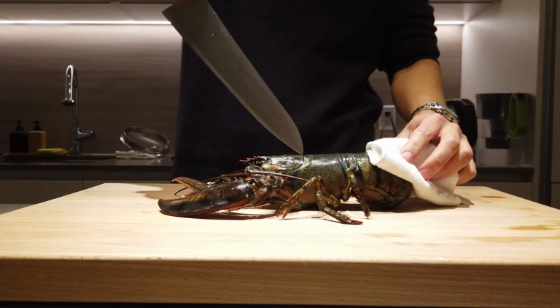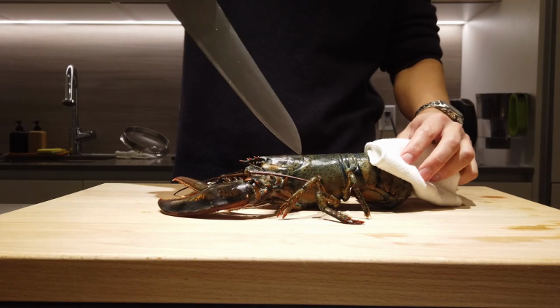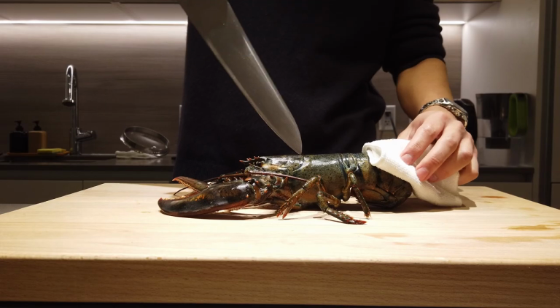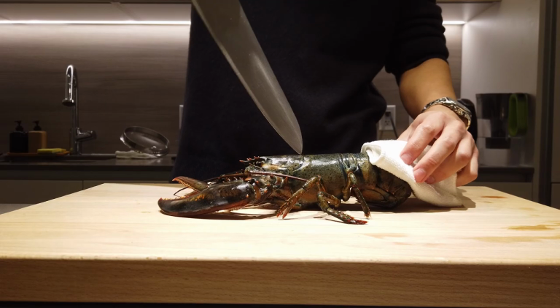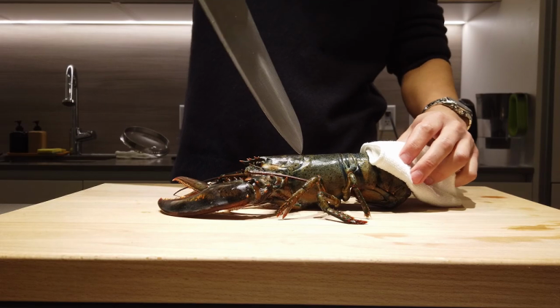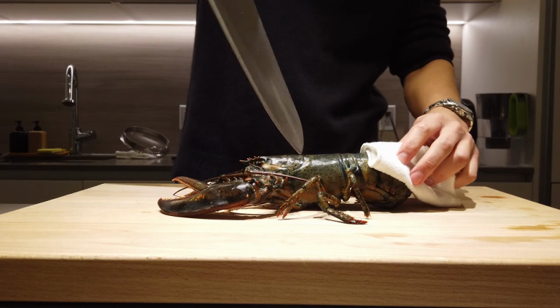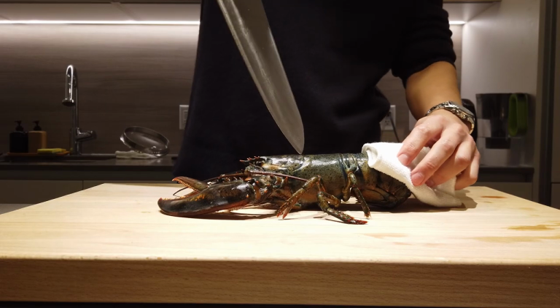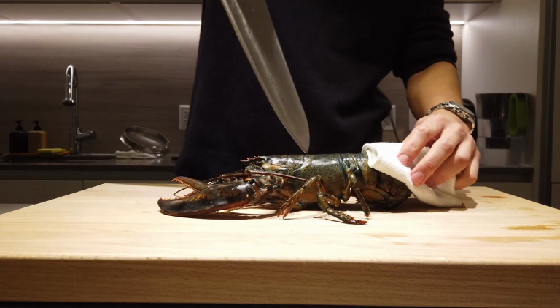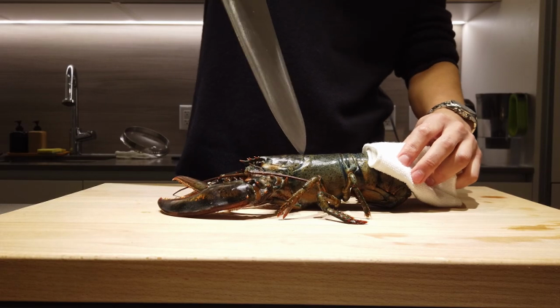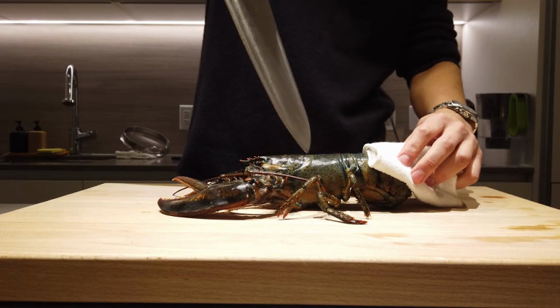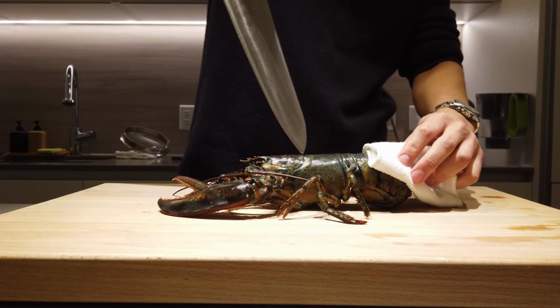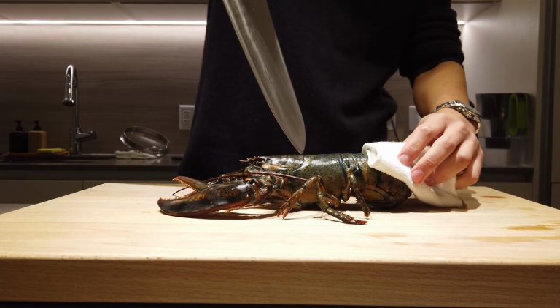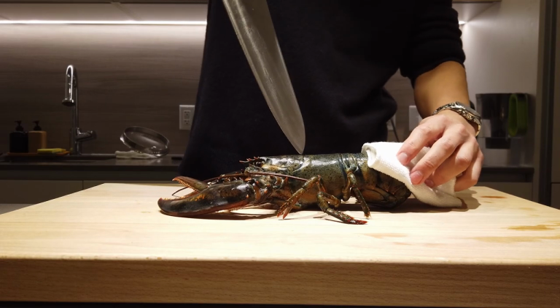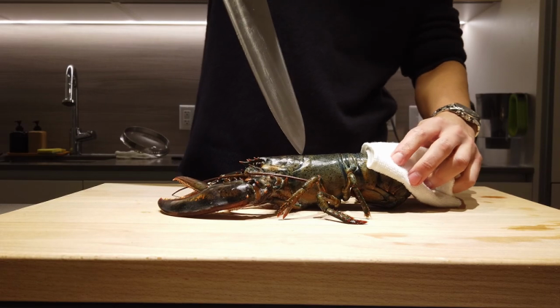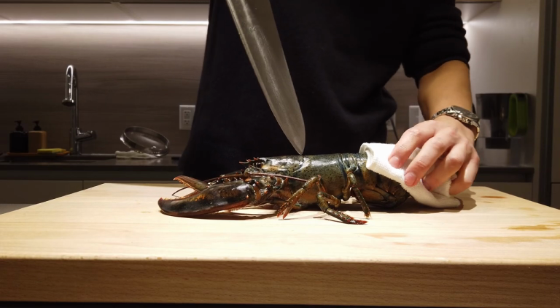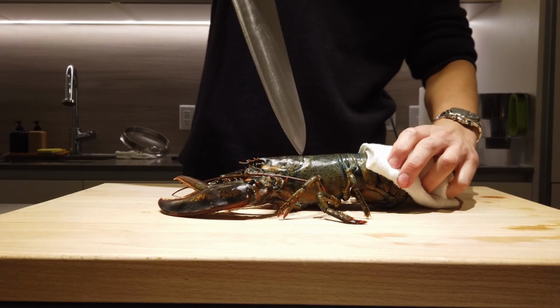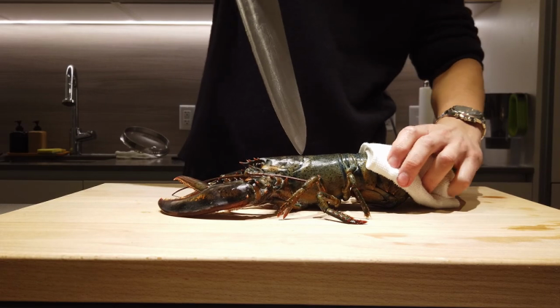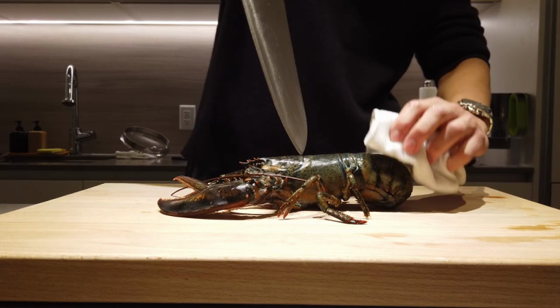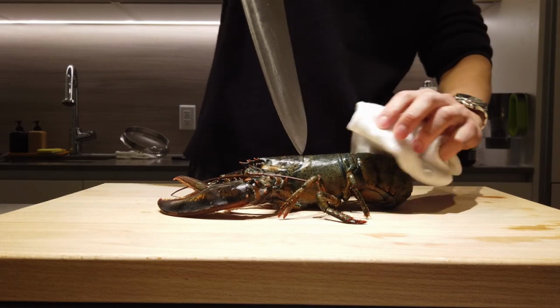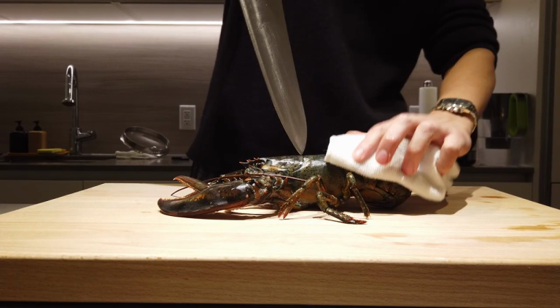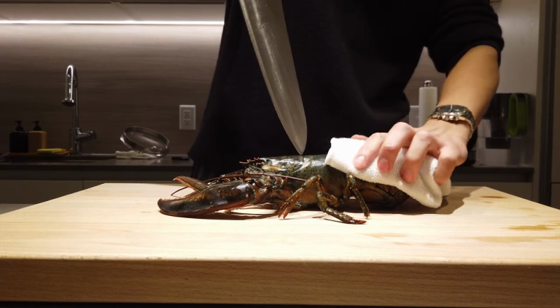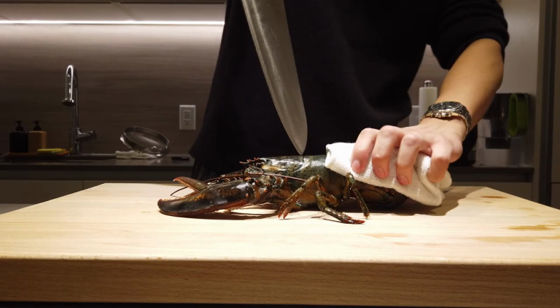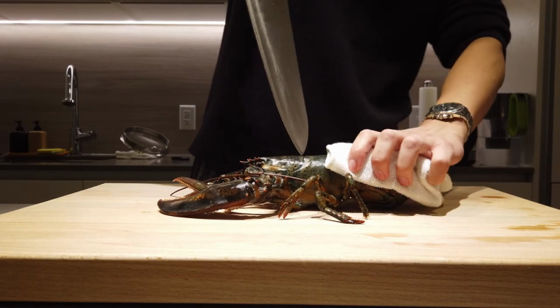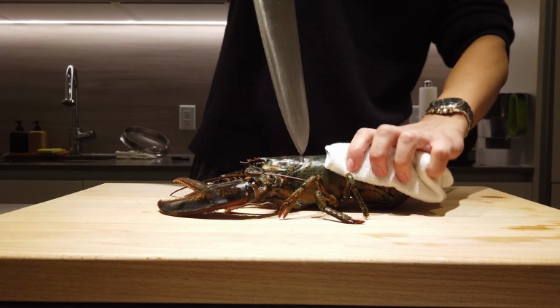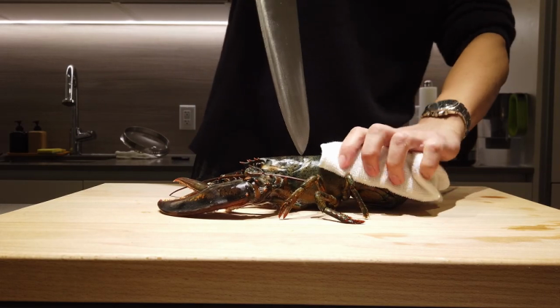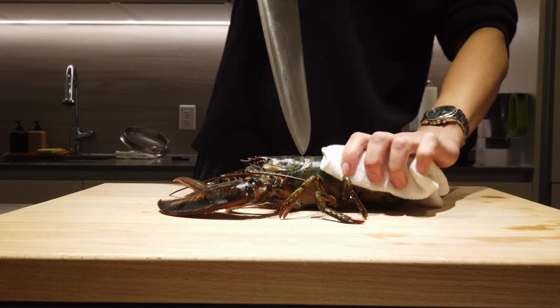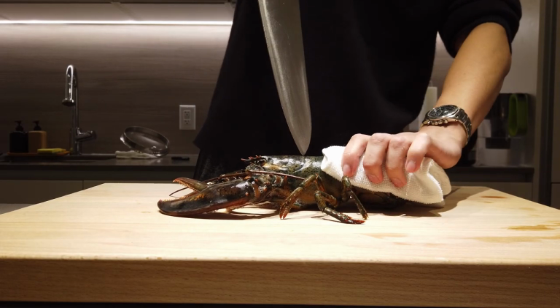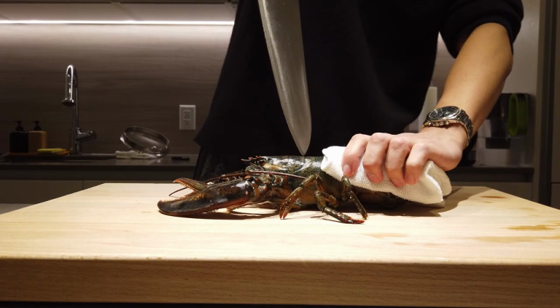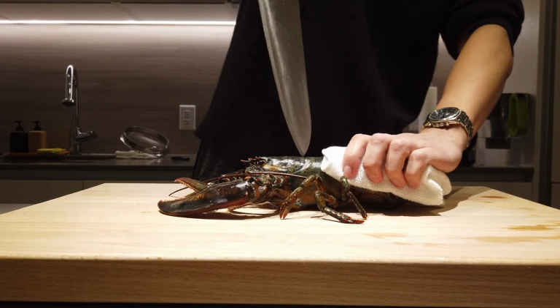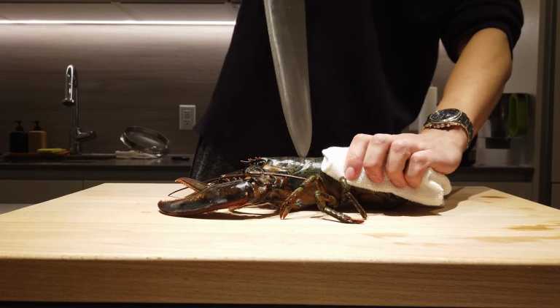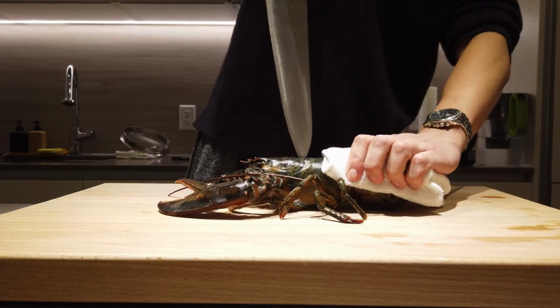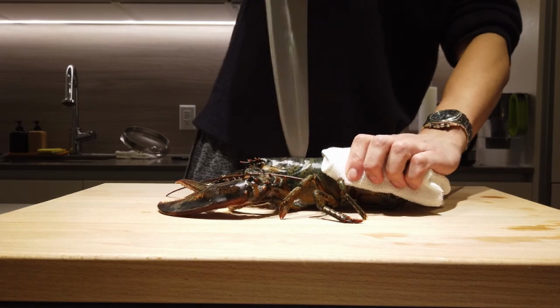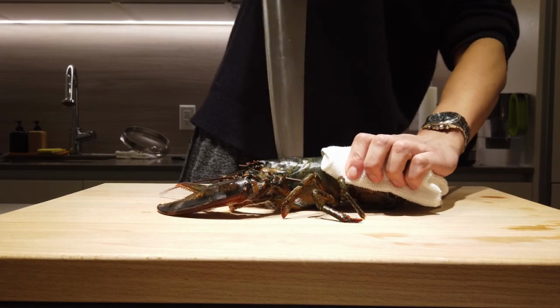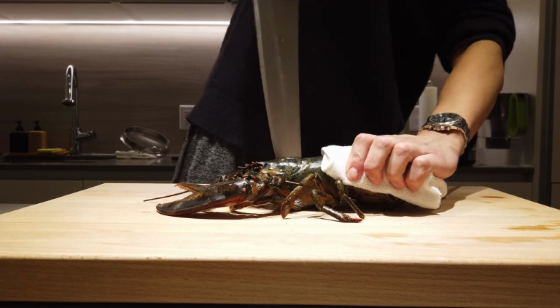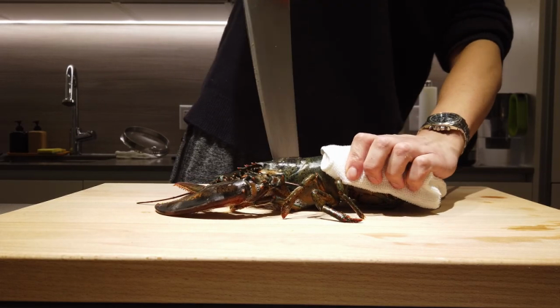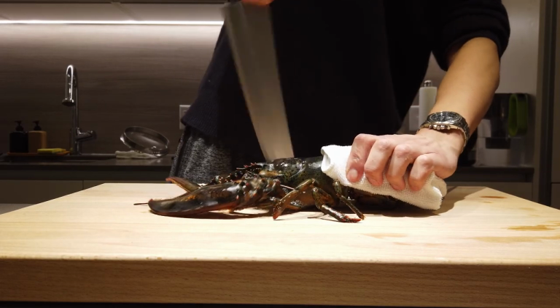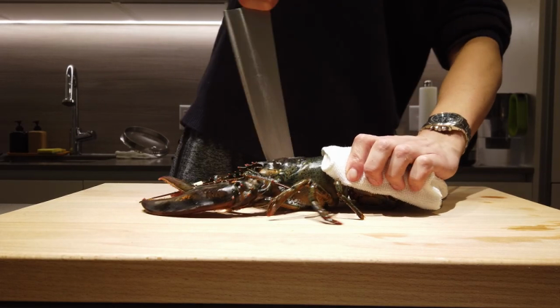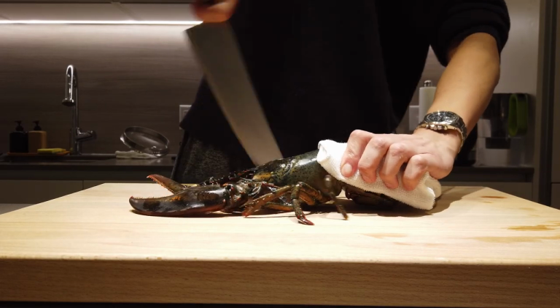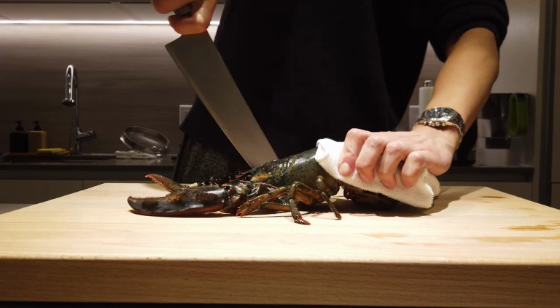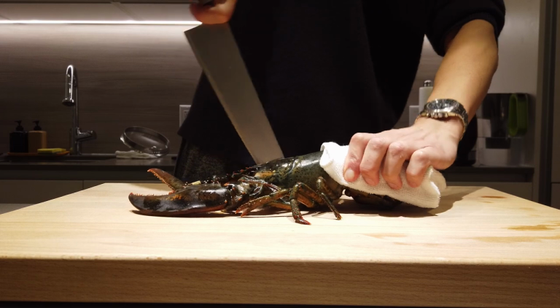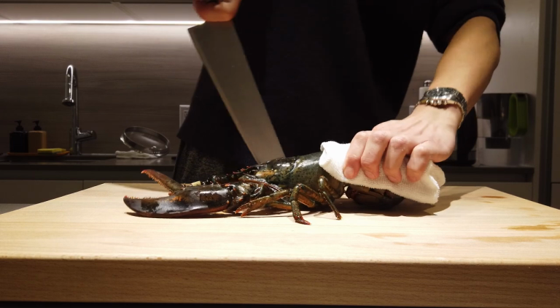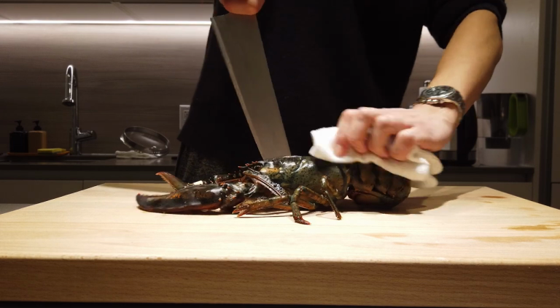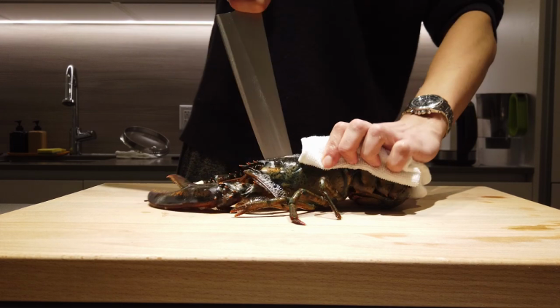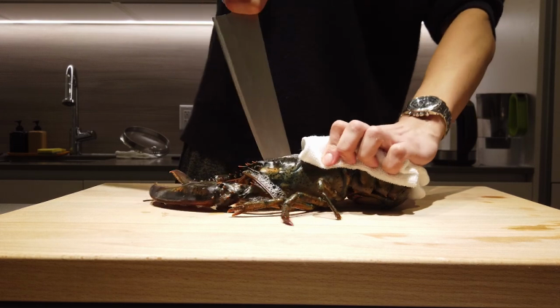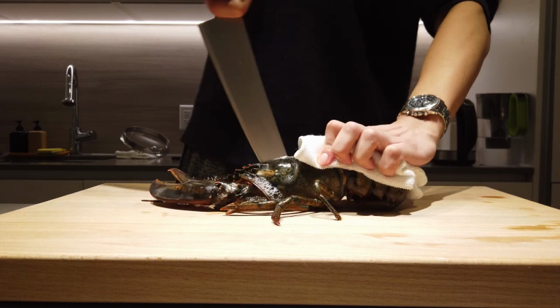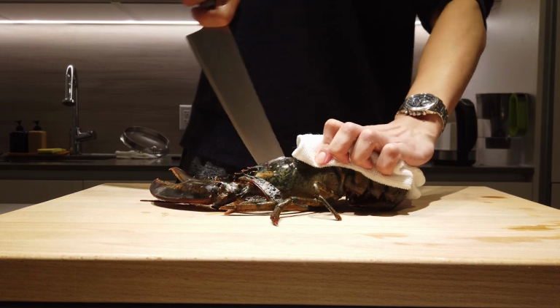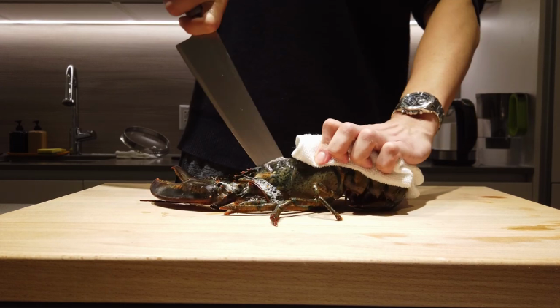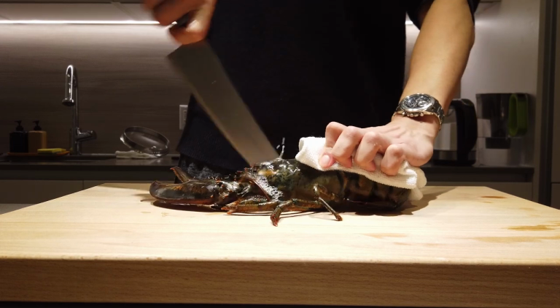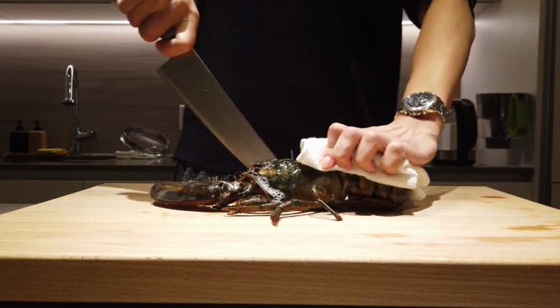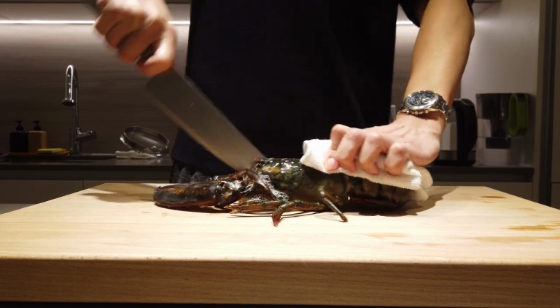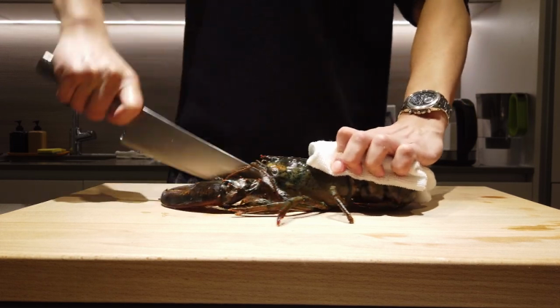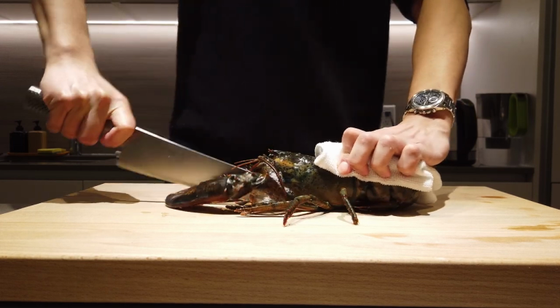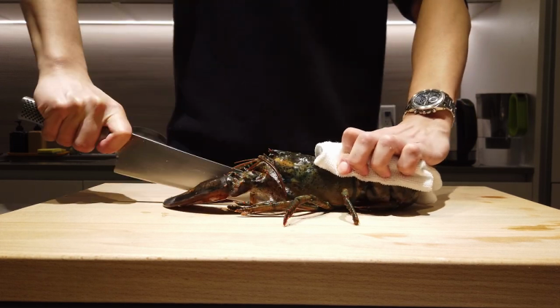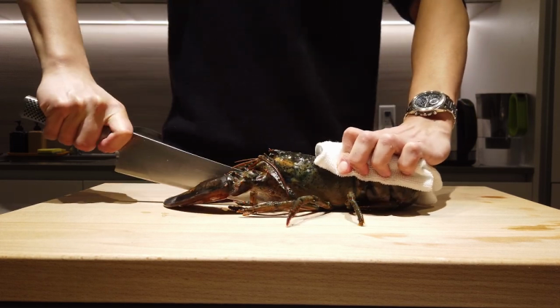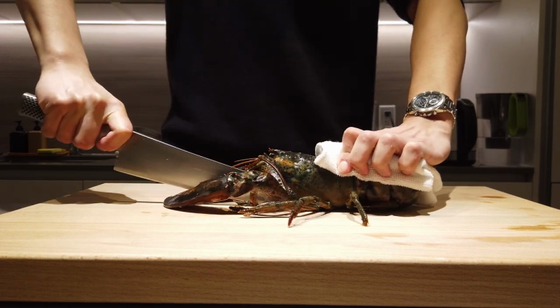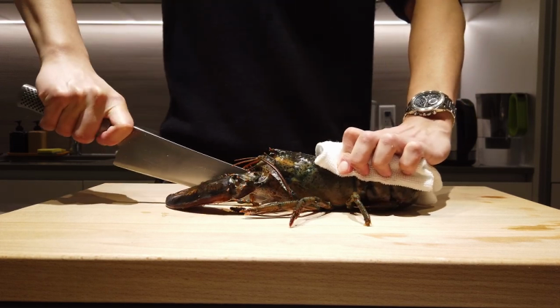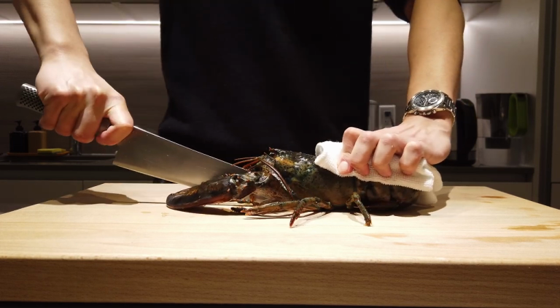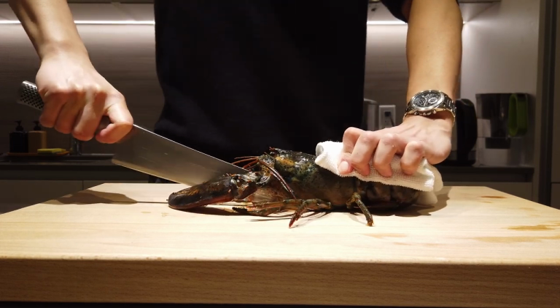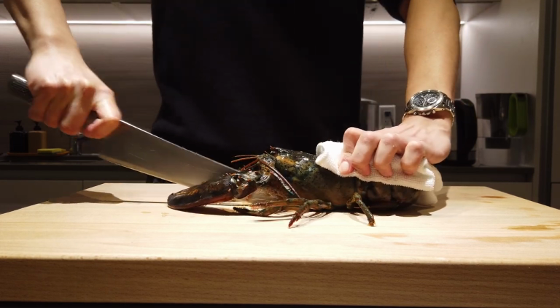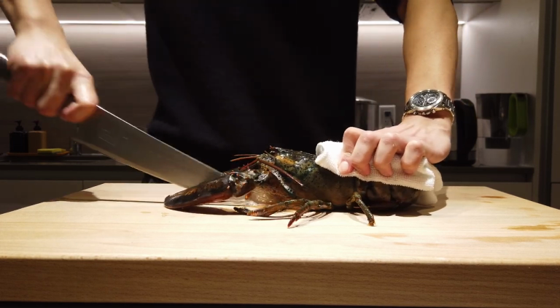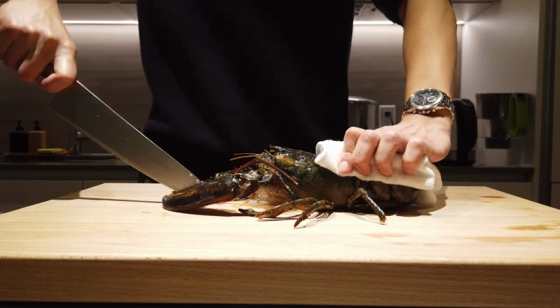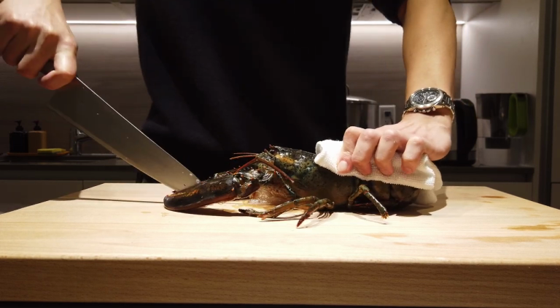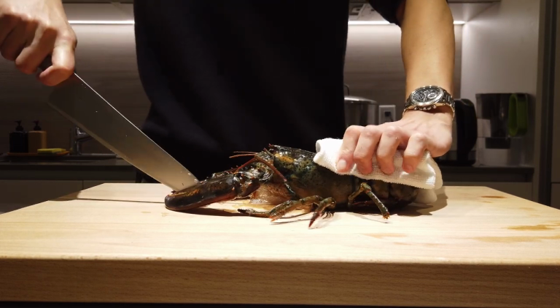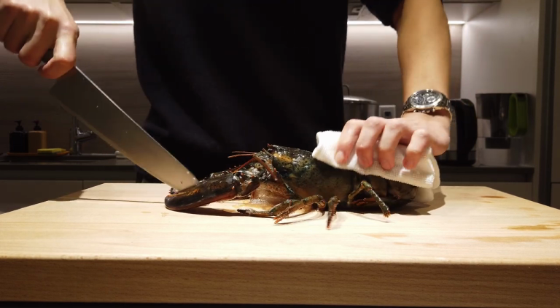Find the cross on top of the lobster's head. Stick your knife right through, swiftly. Swift kill, humanely.